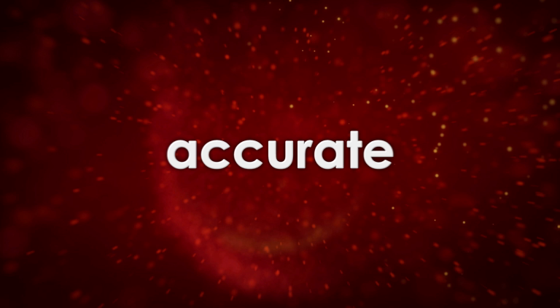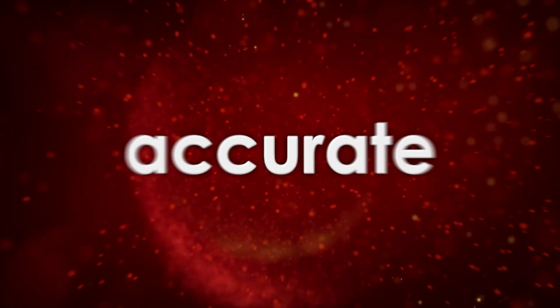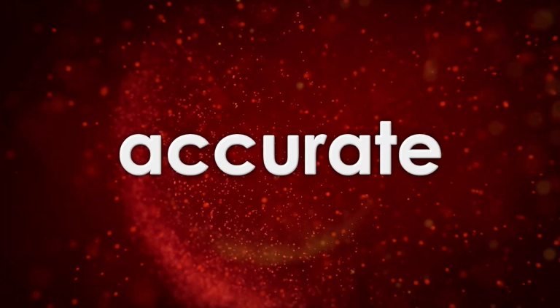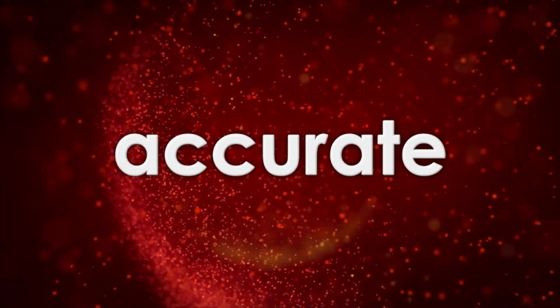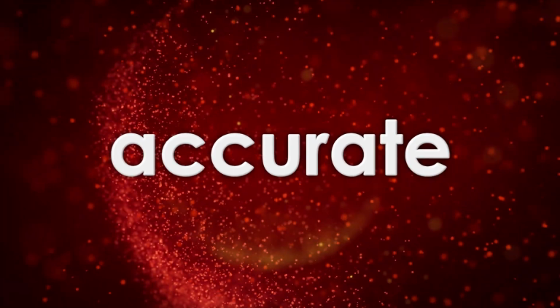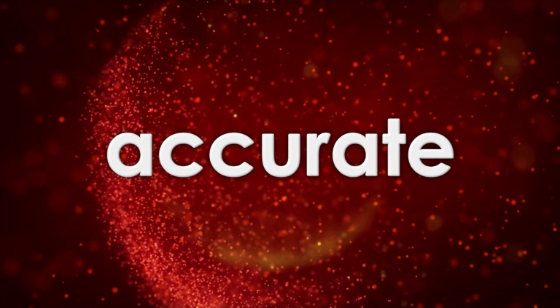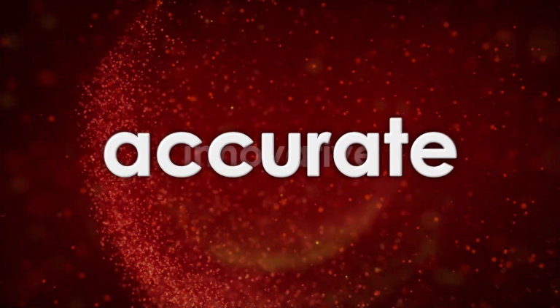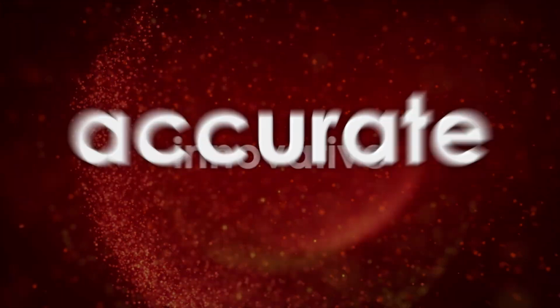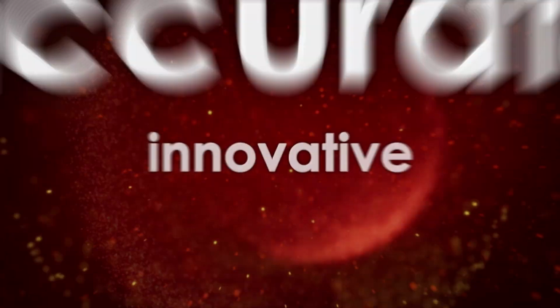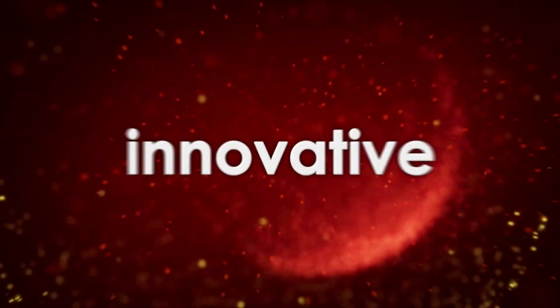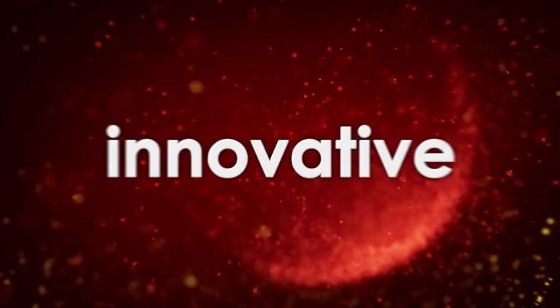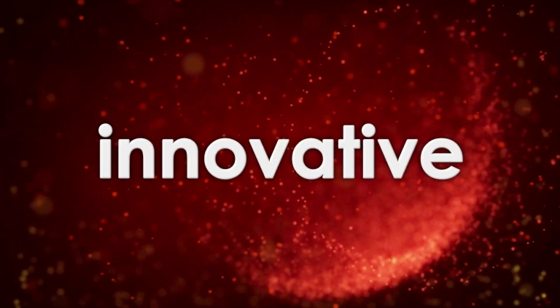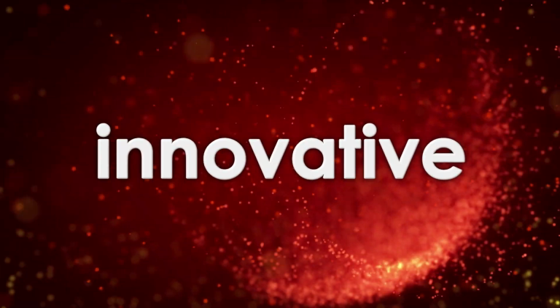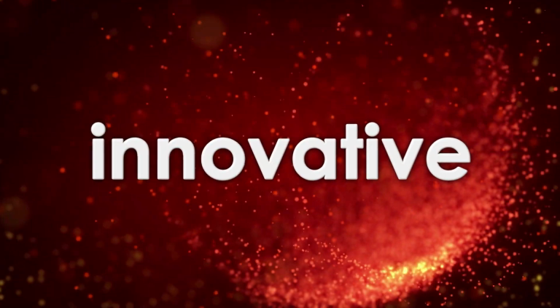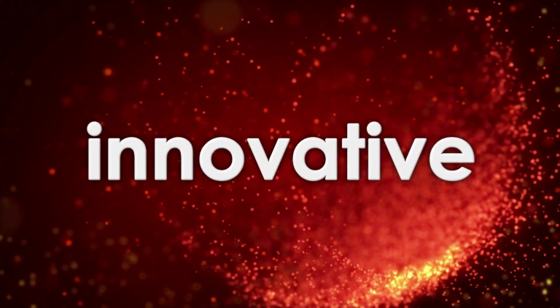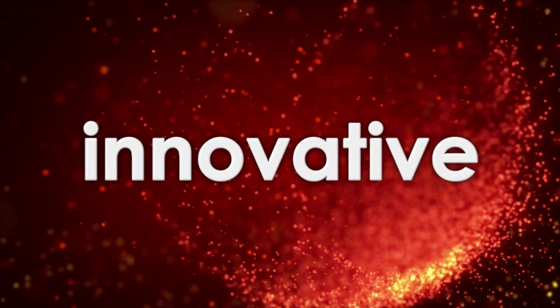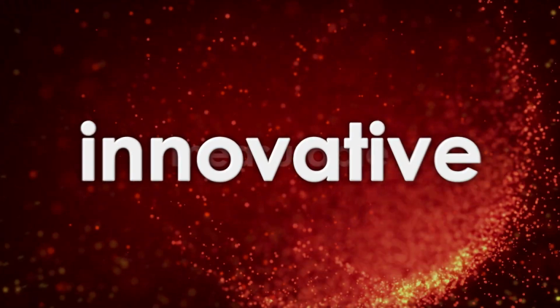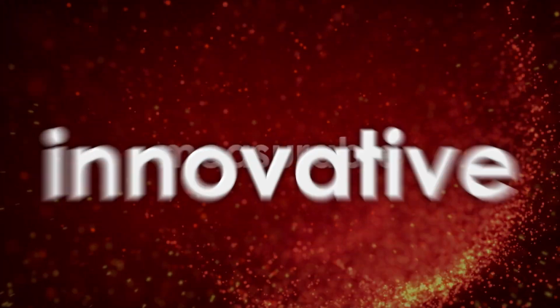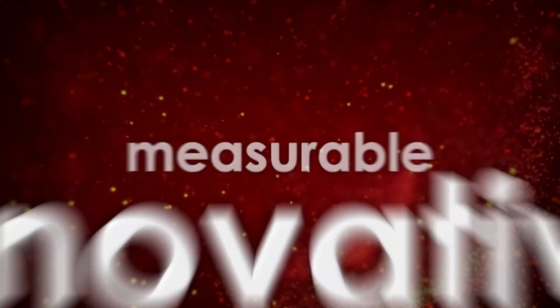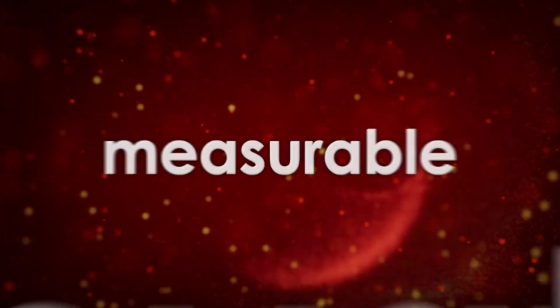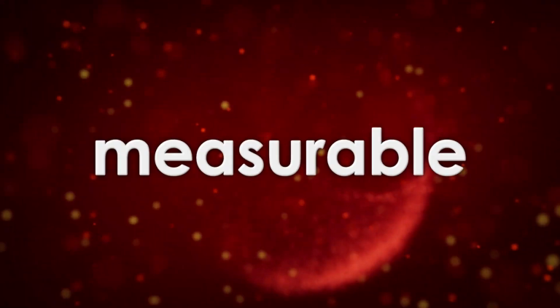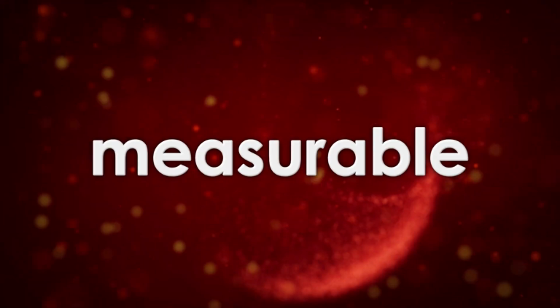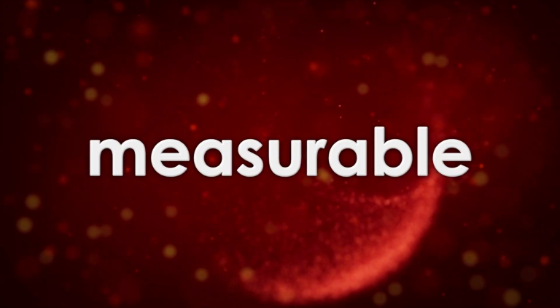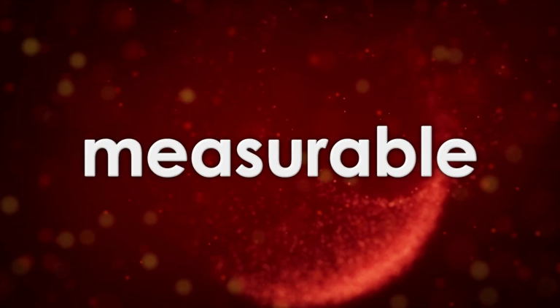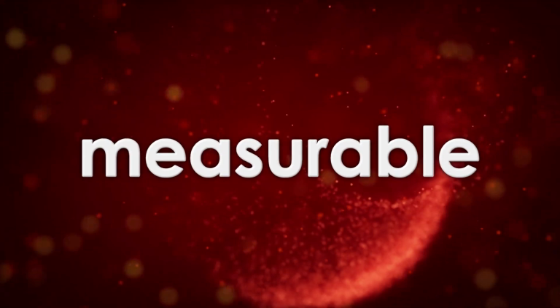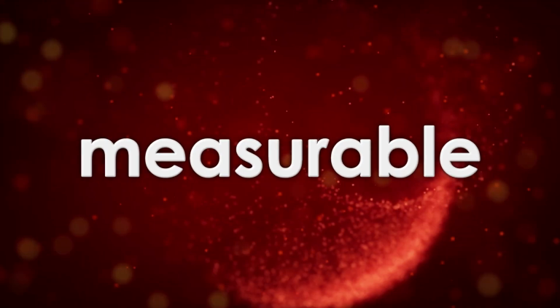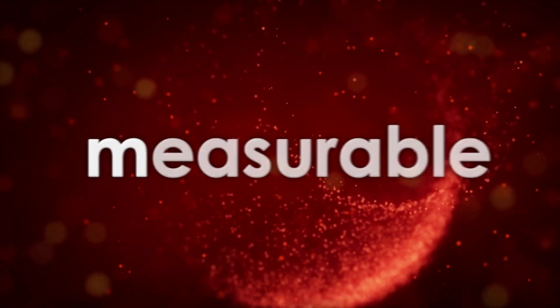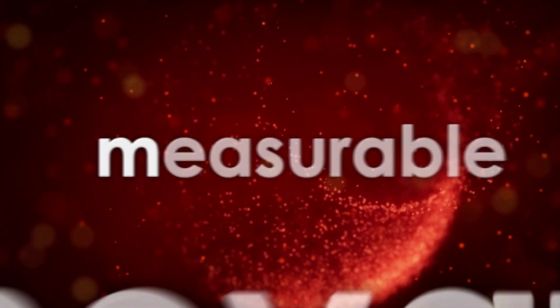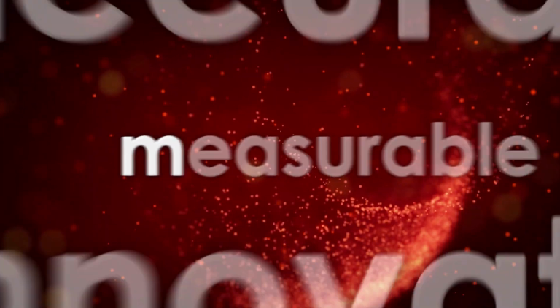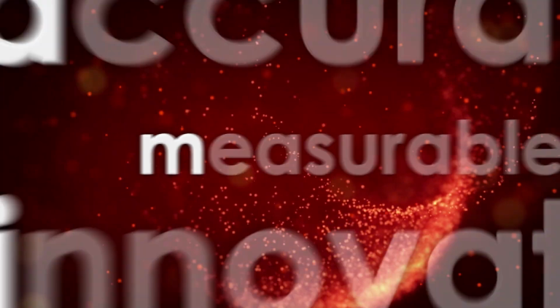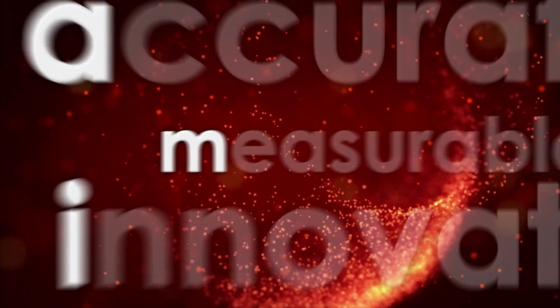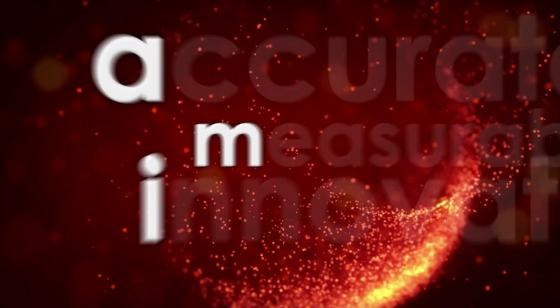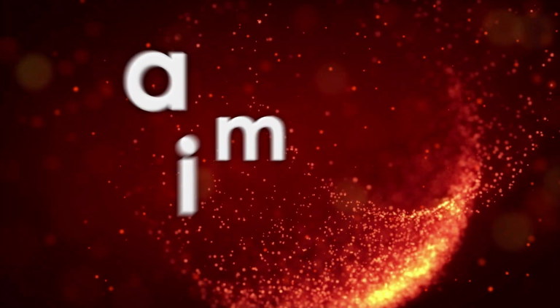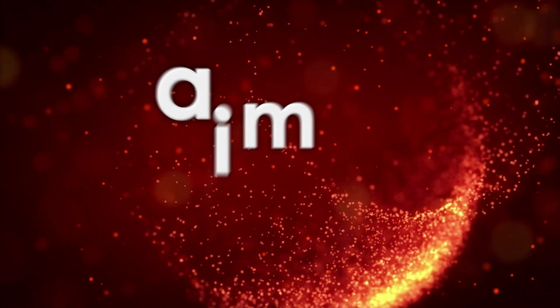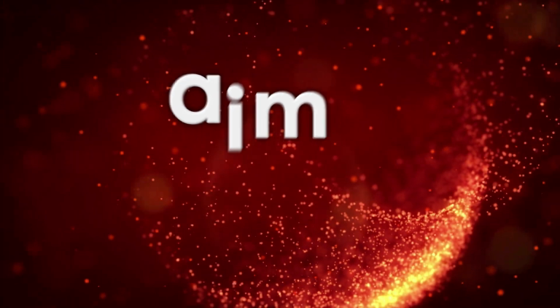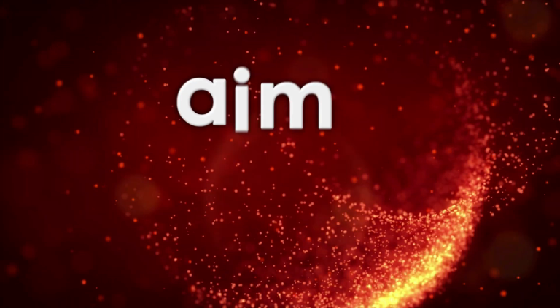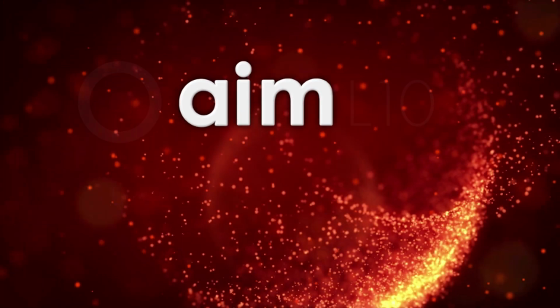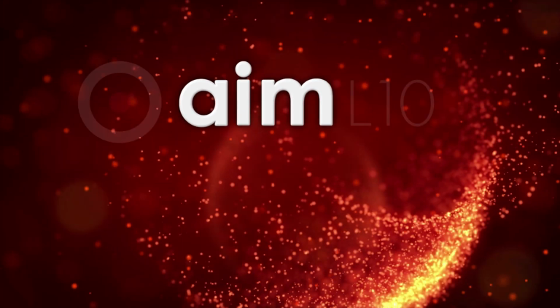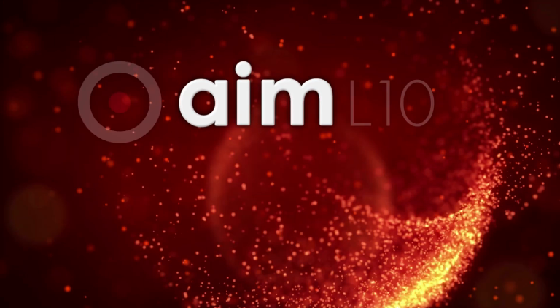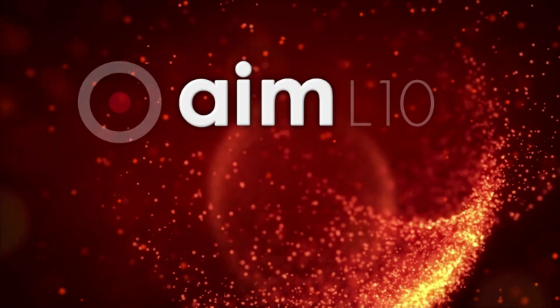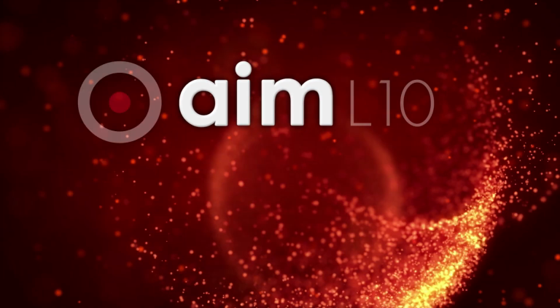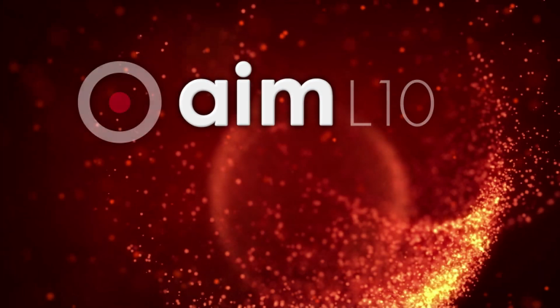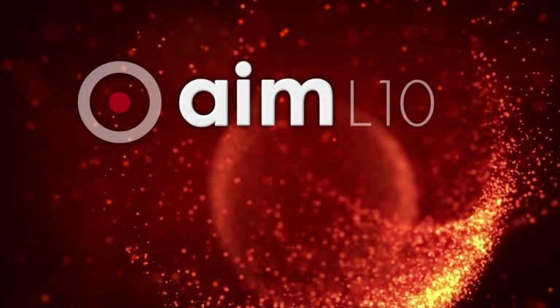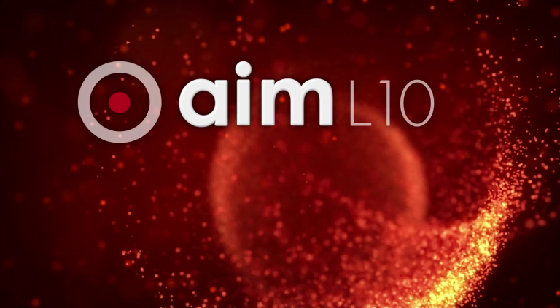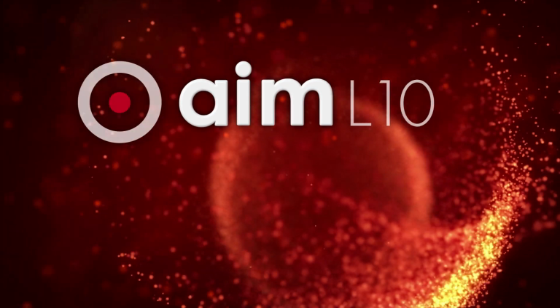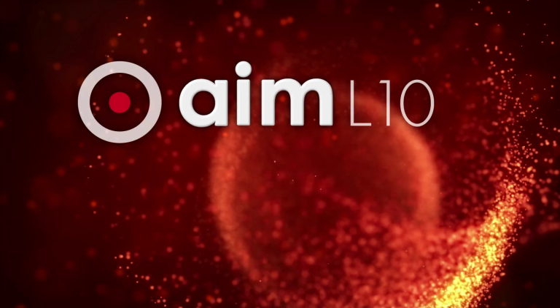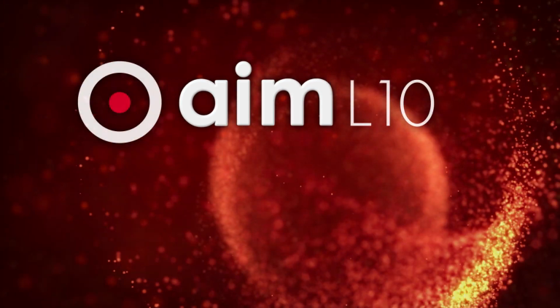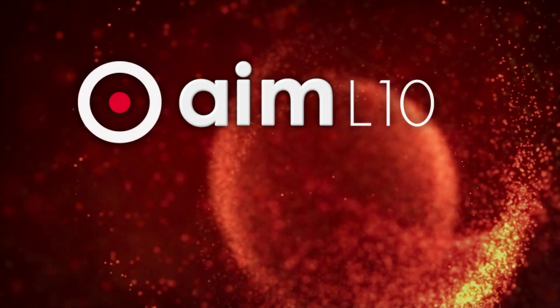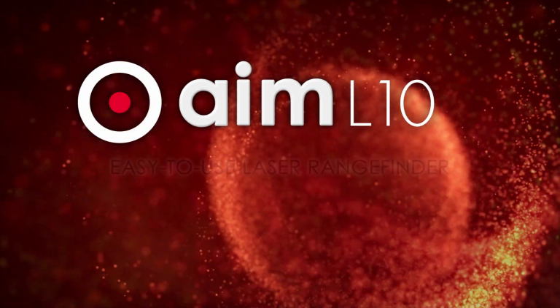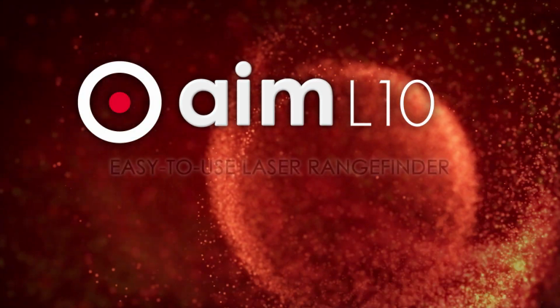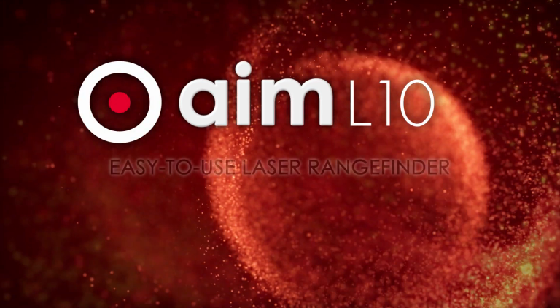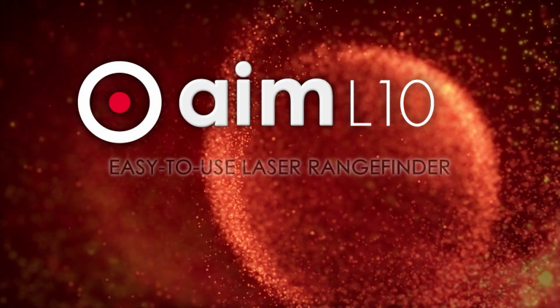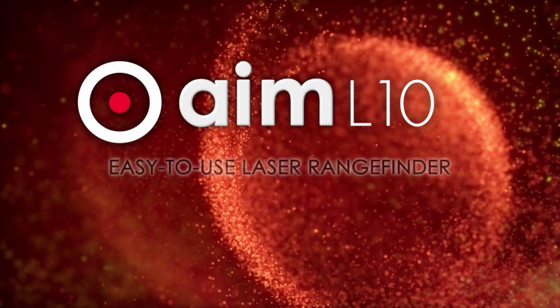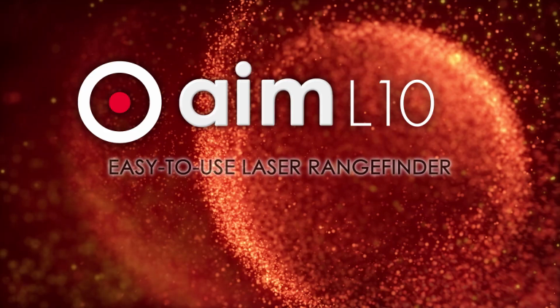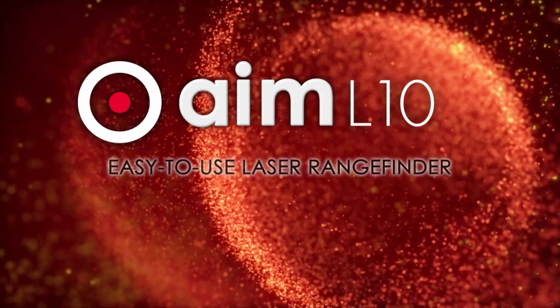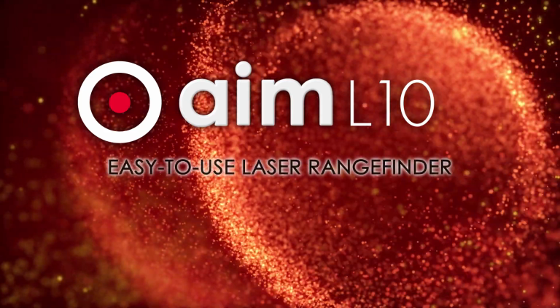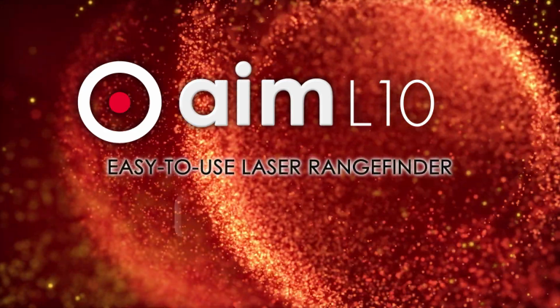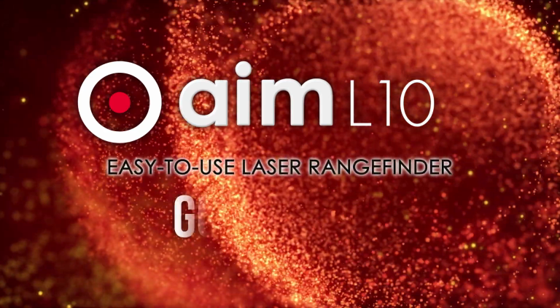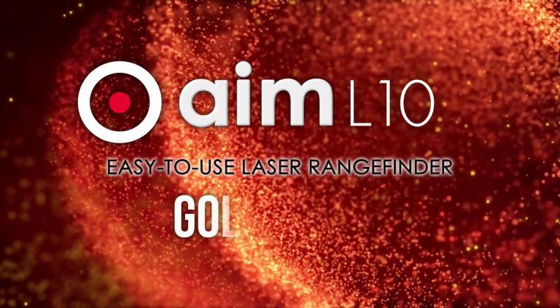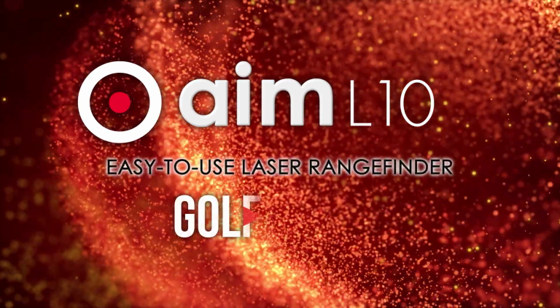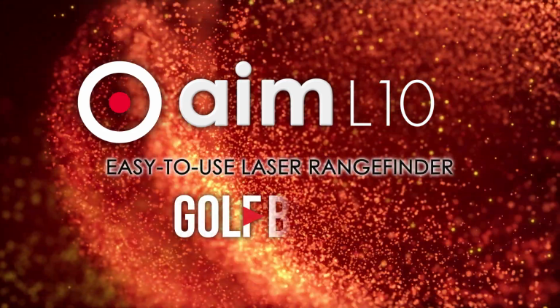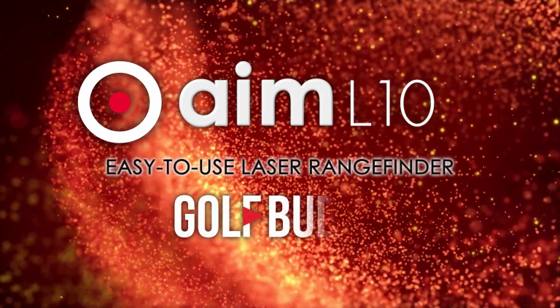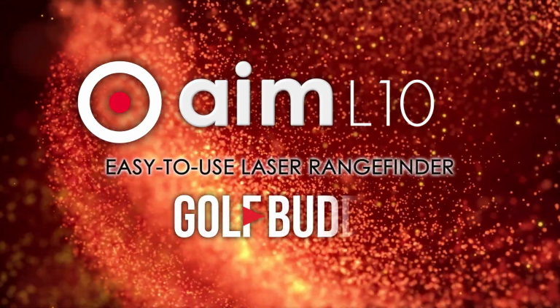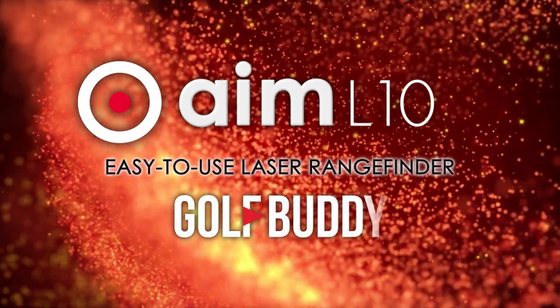Accurate. Innovative. Measurable. Introducing the new AIM-L10 Laser Rangefinder from GolfBuddy.